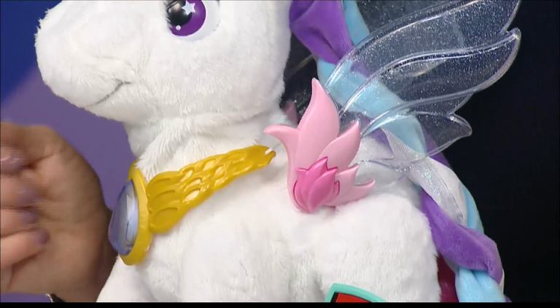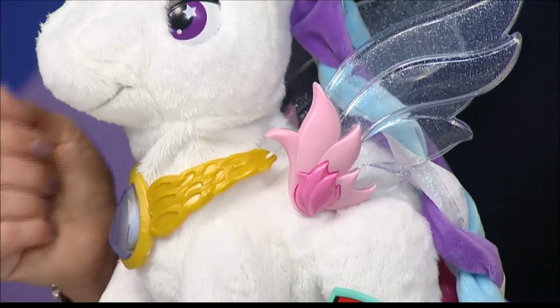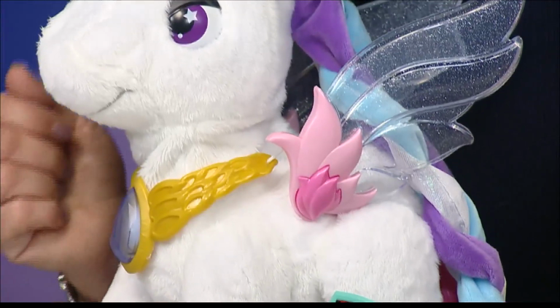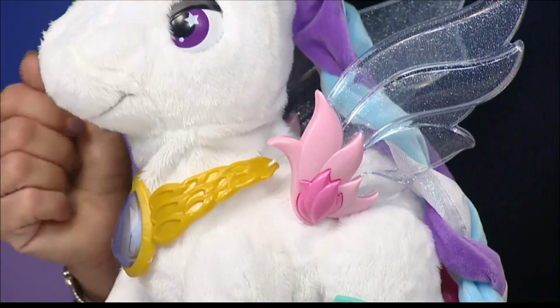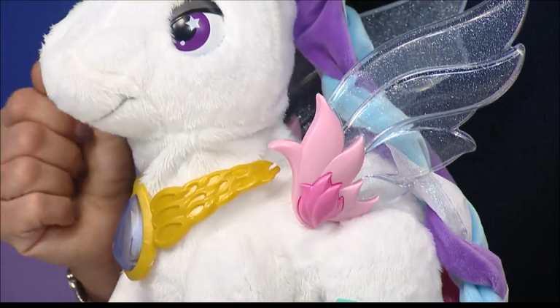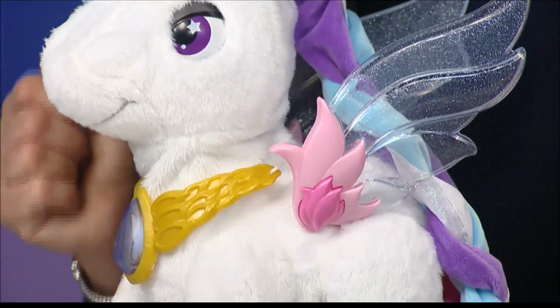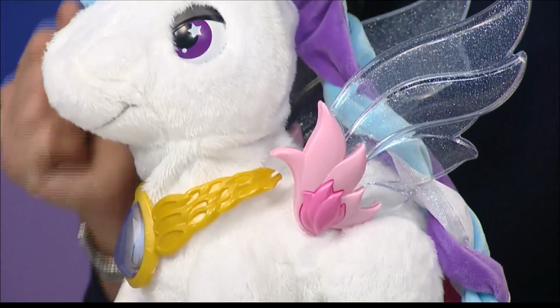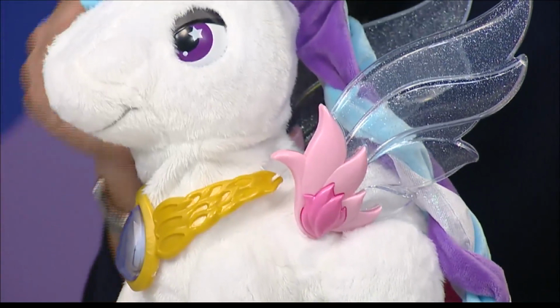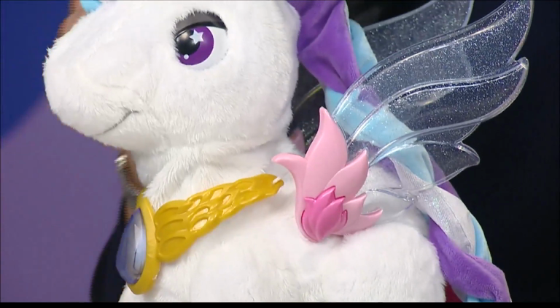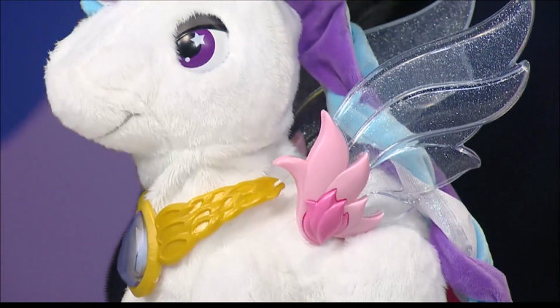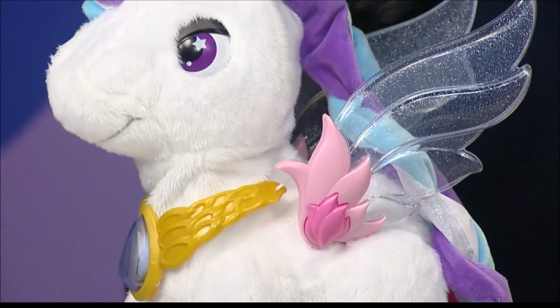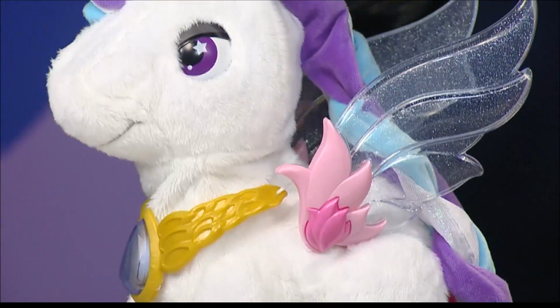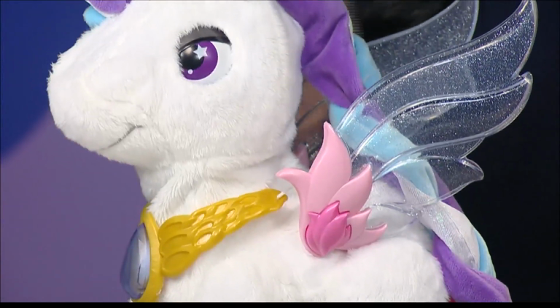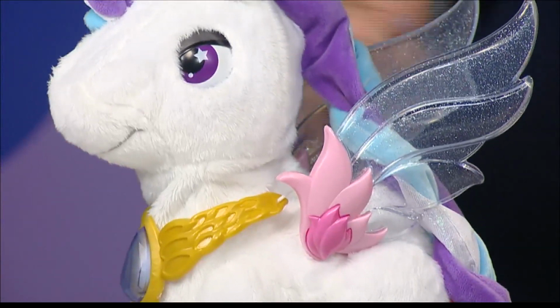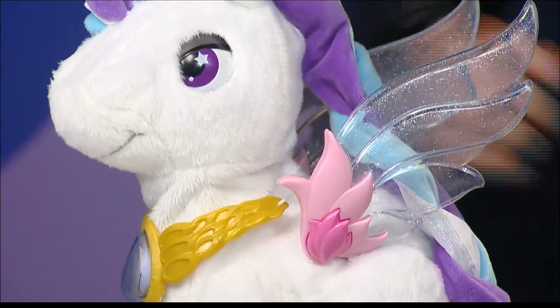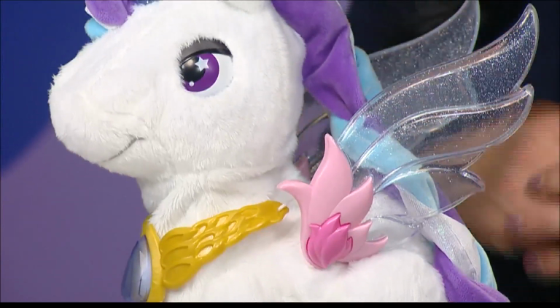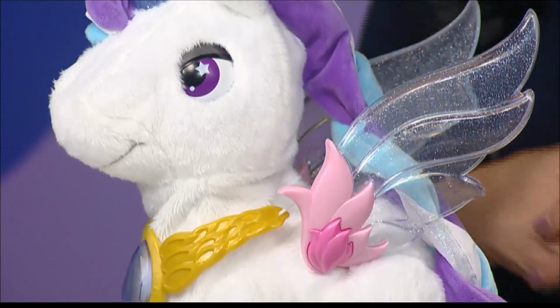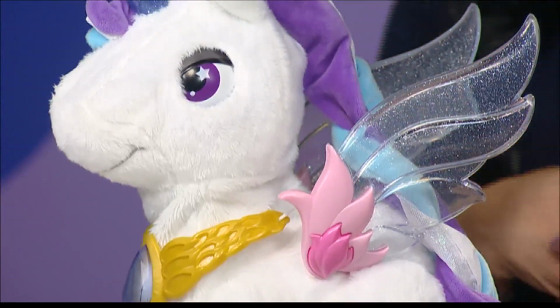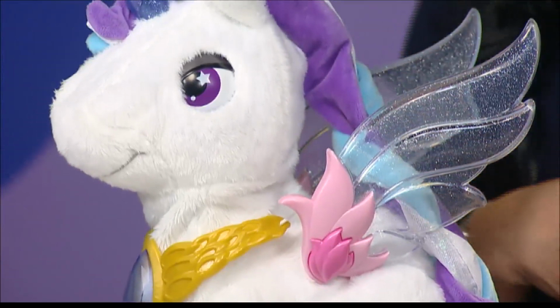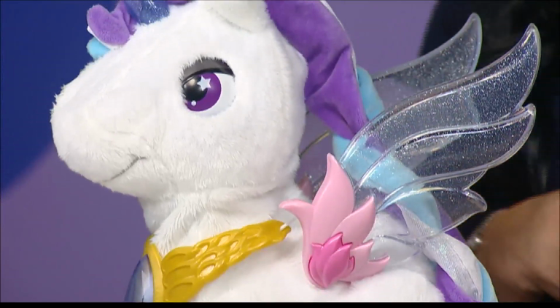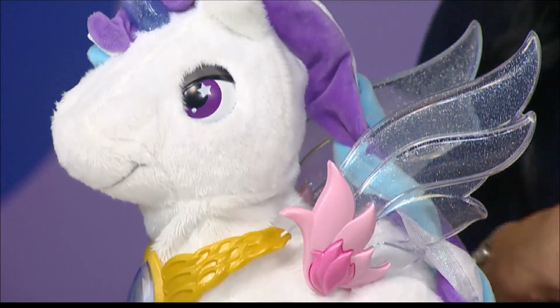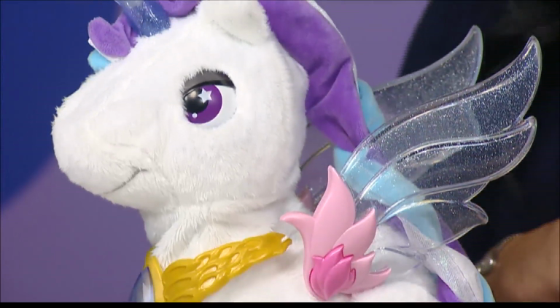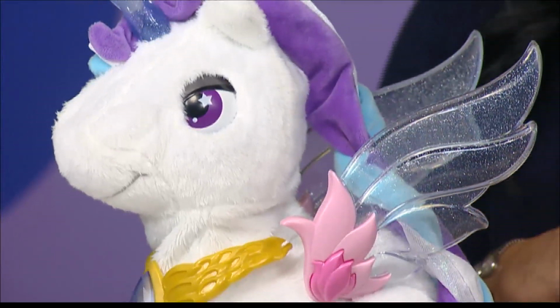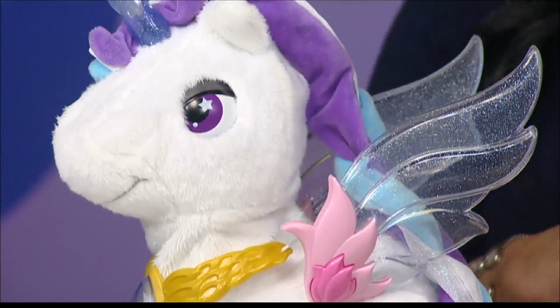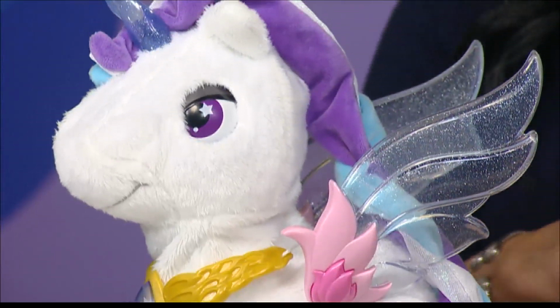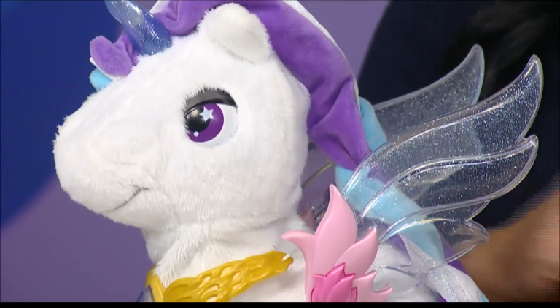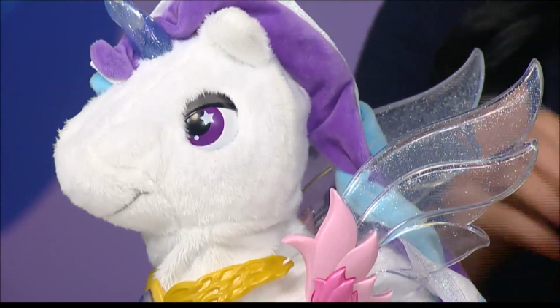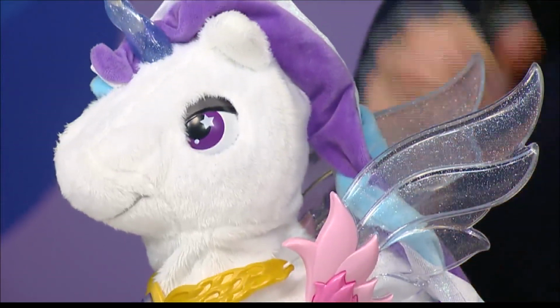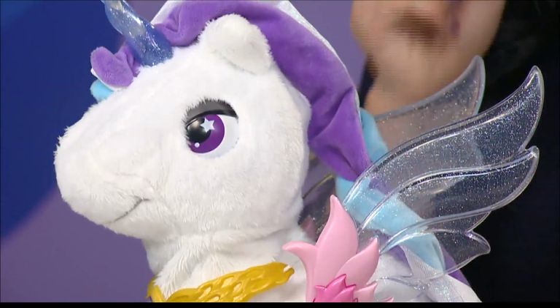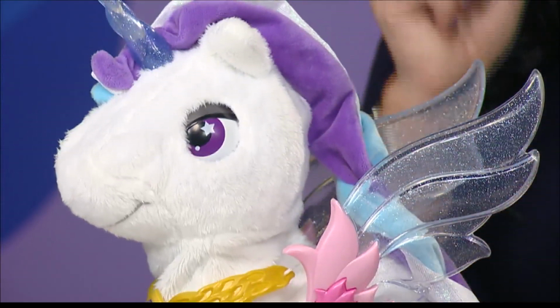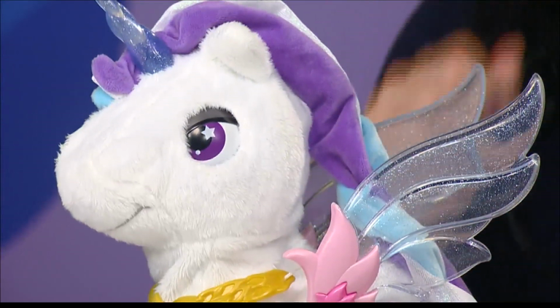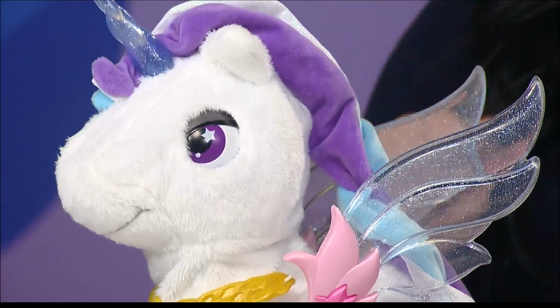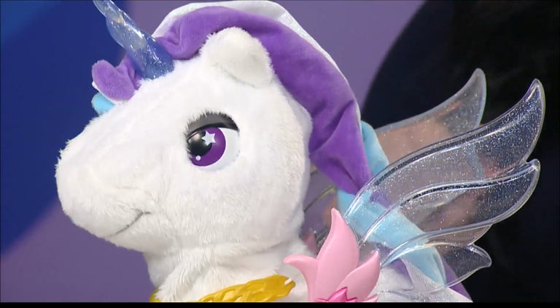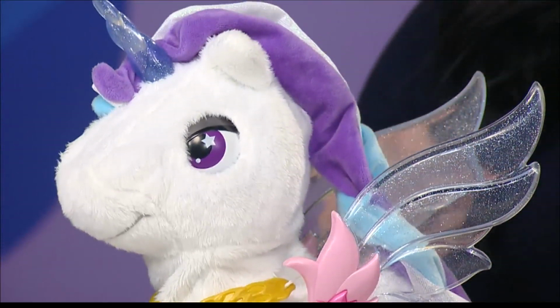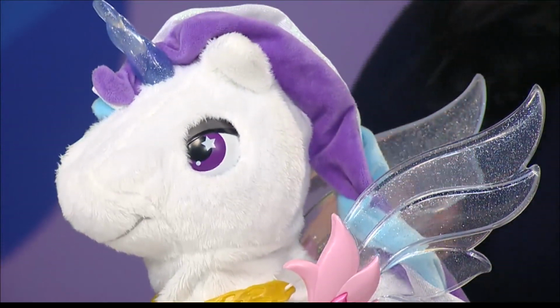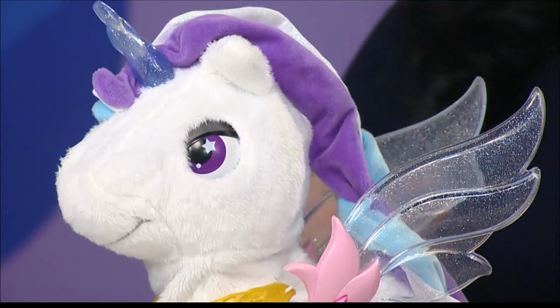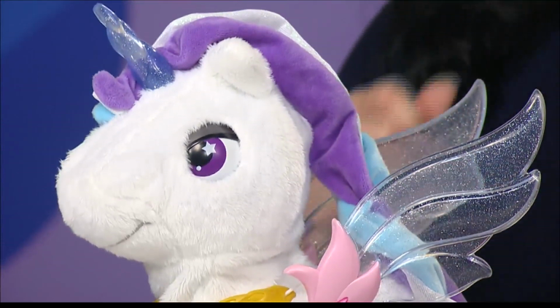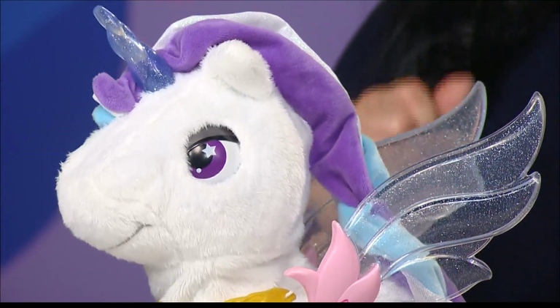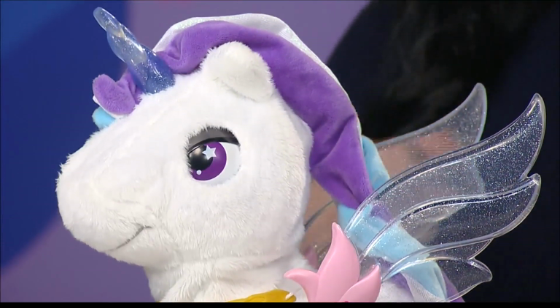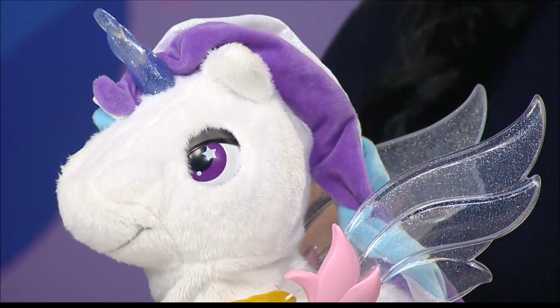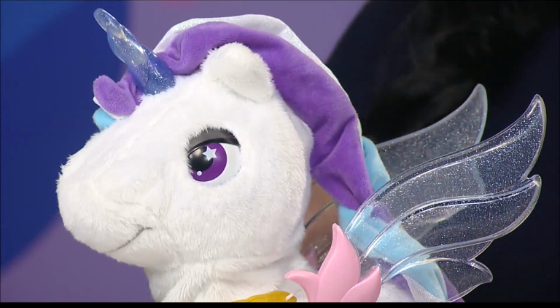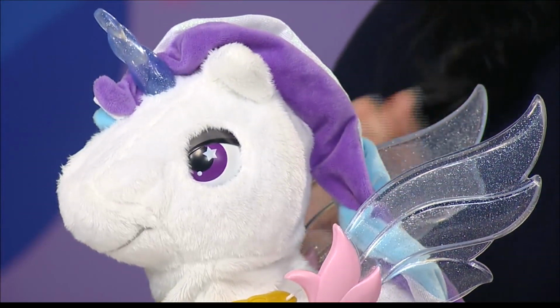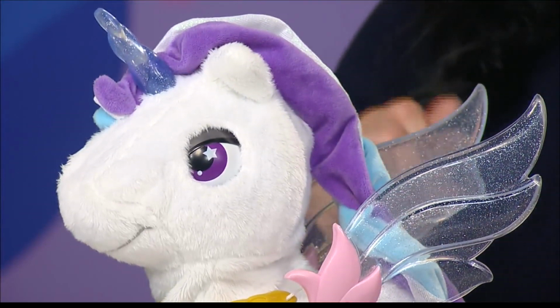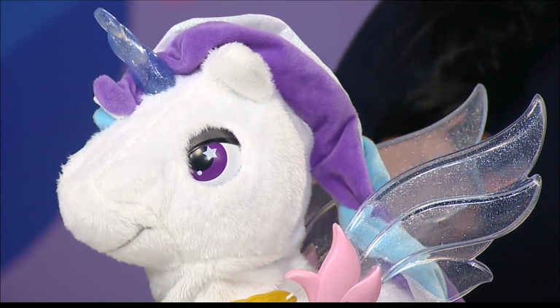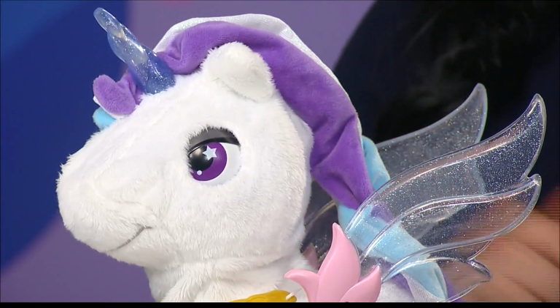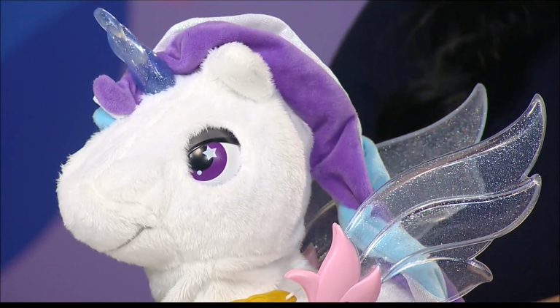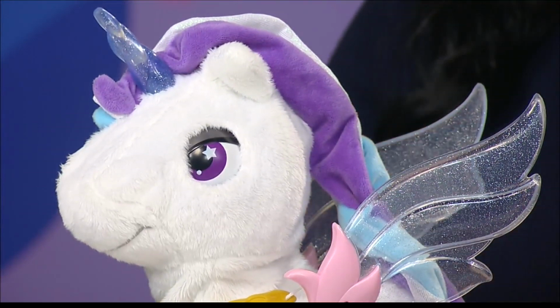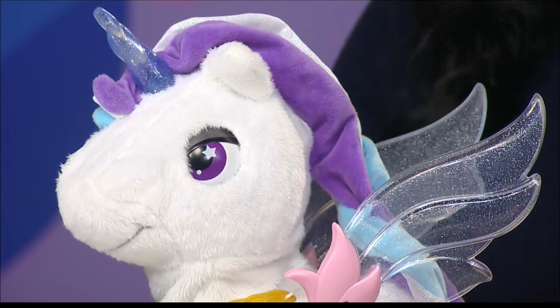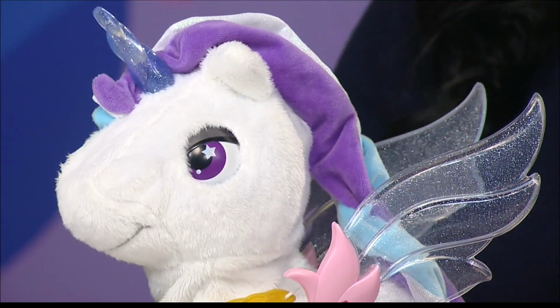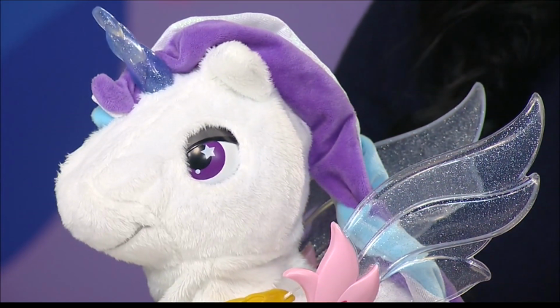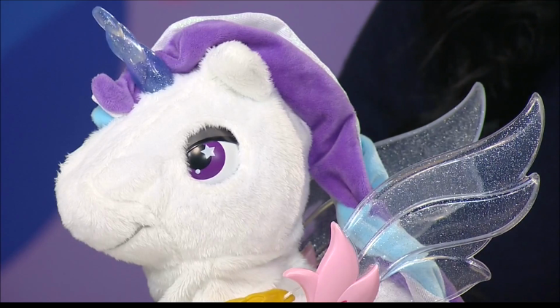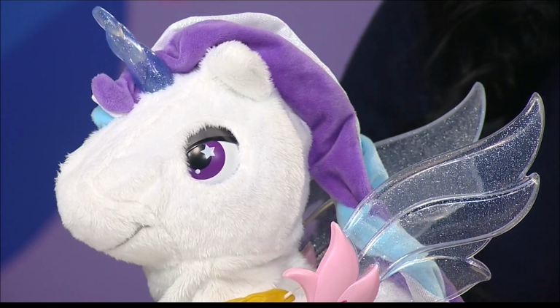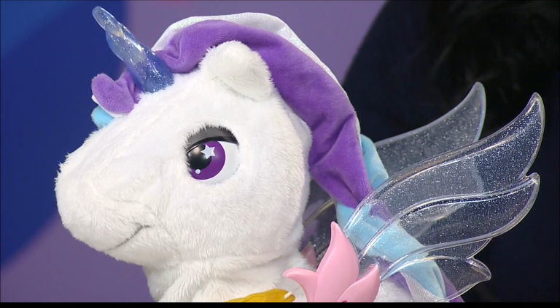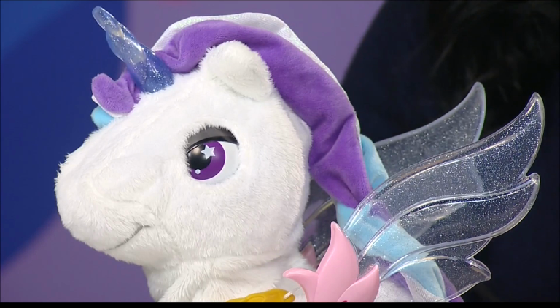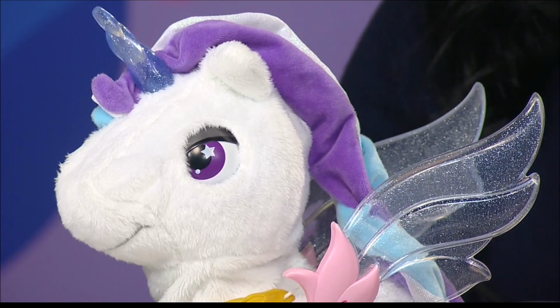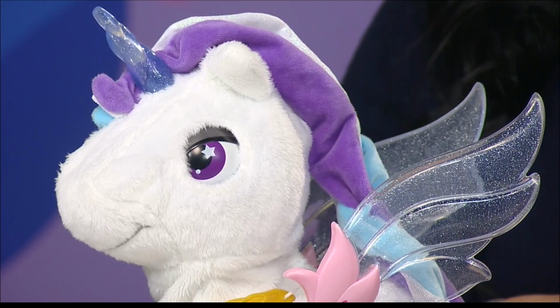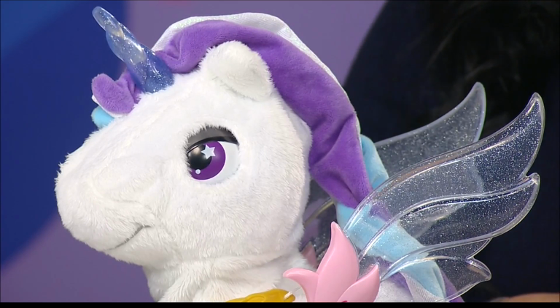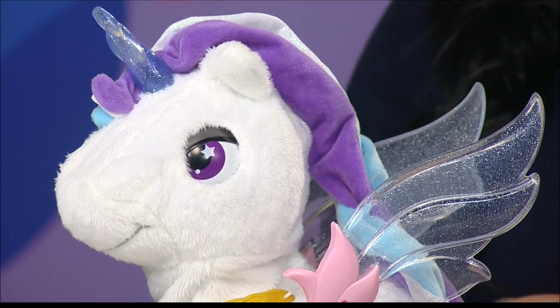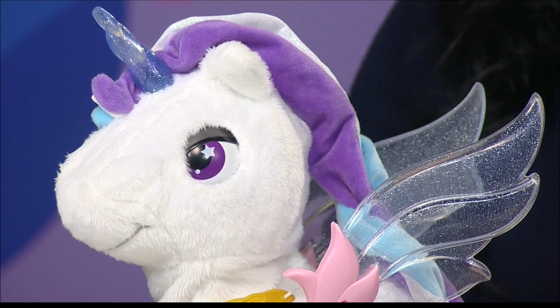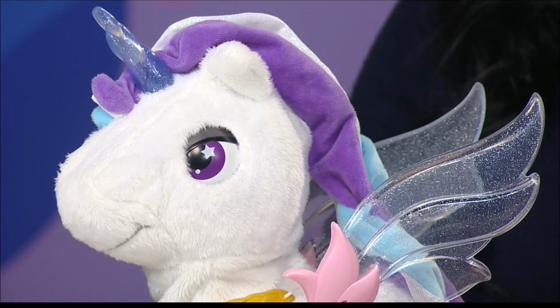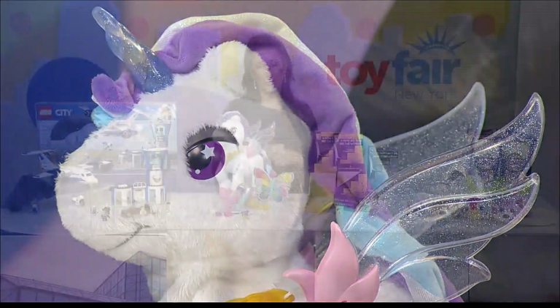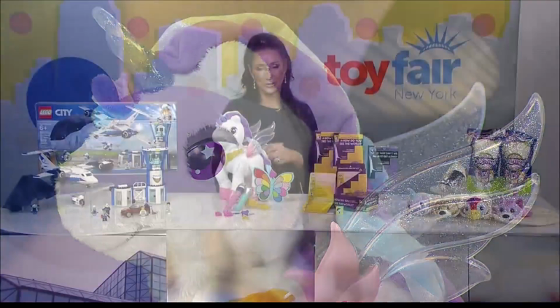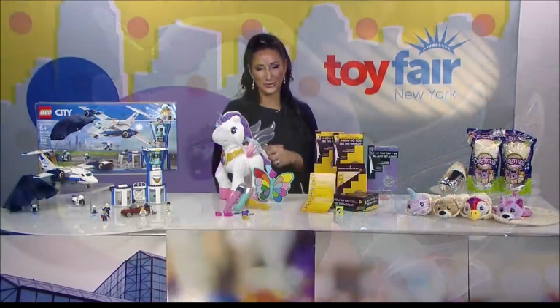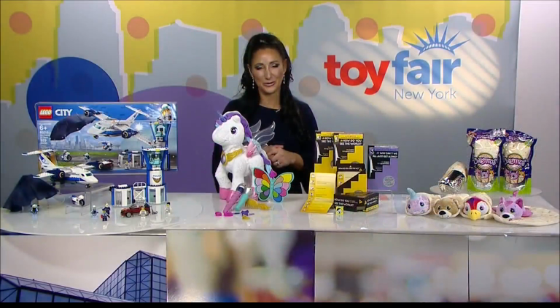She also comes along with a microphone, so we're going to be able to duet and sing along with our favorite adorable unicorn.